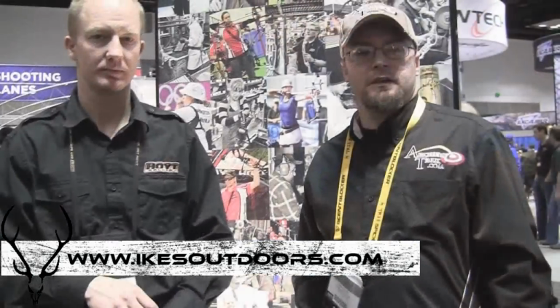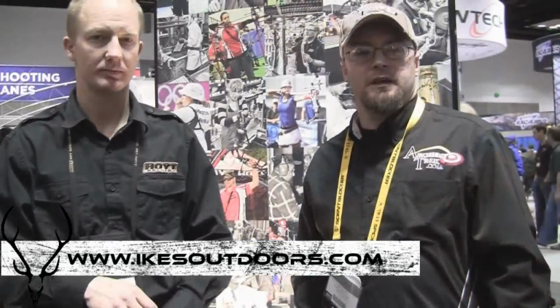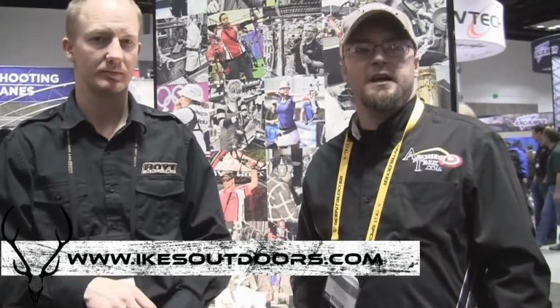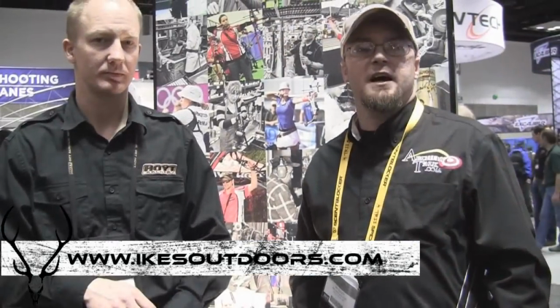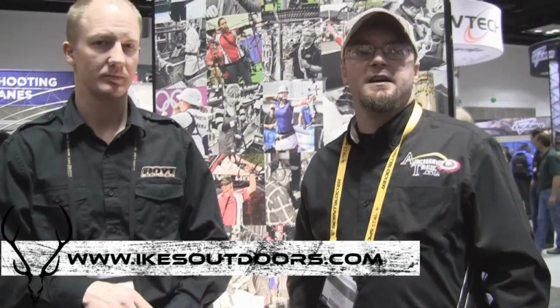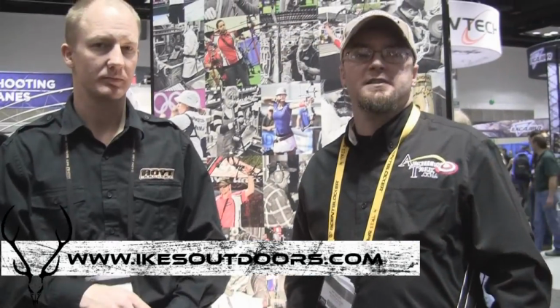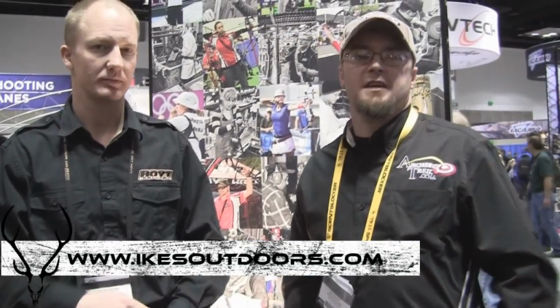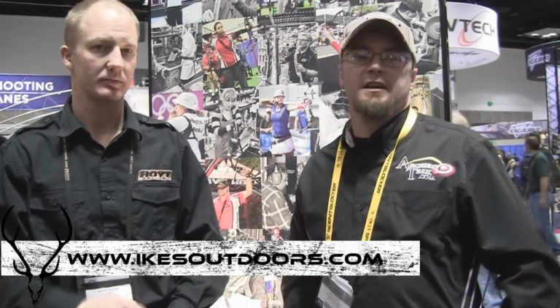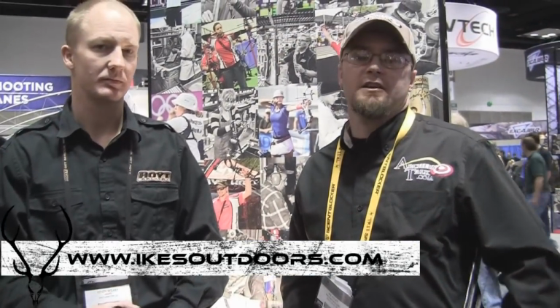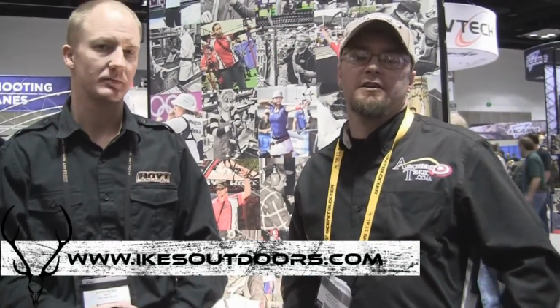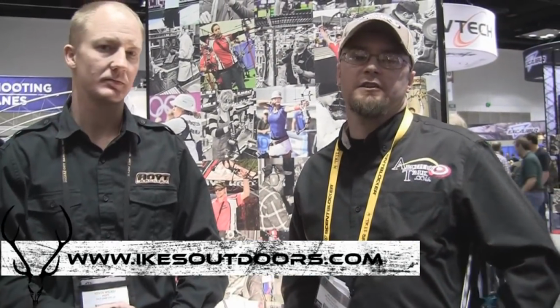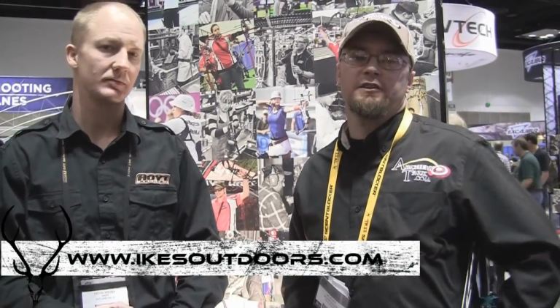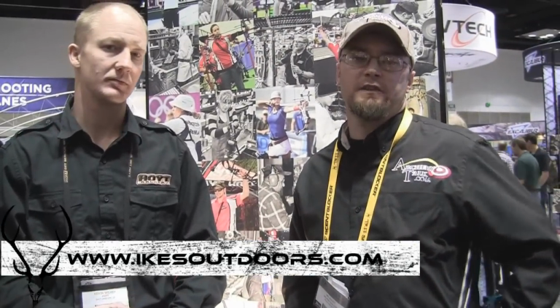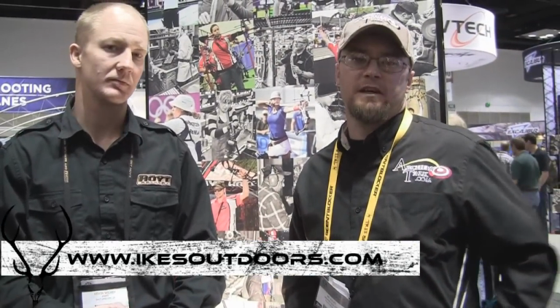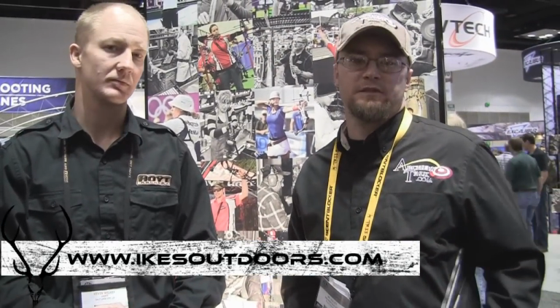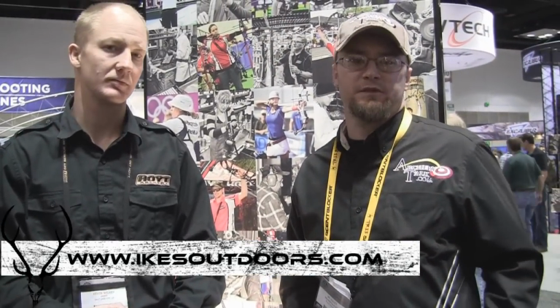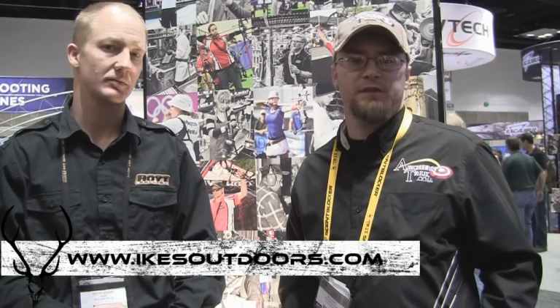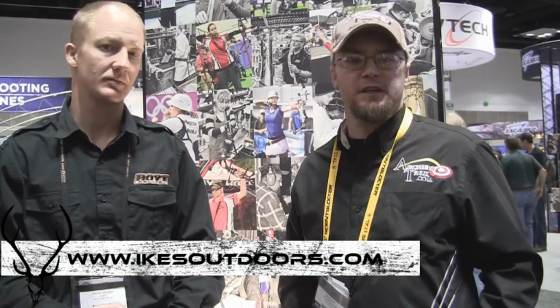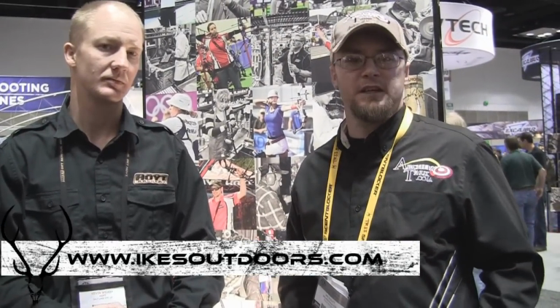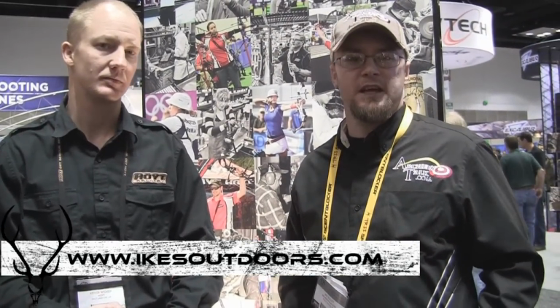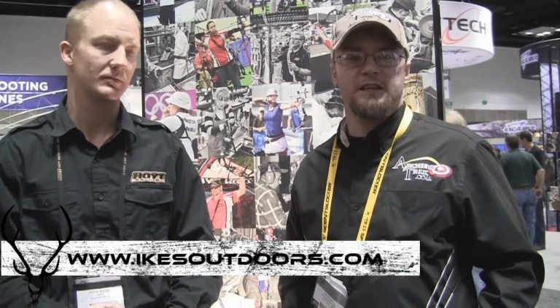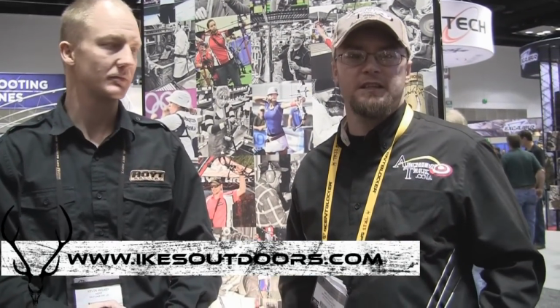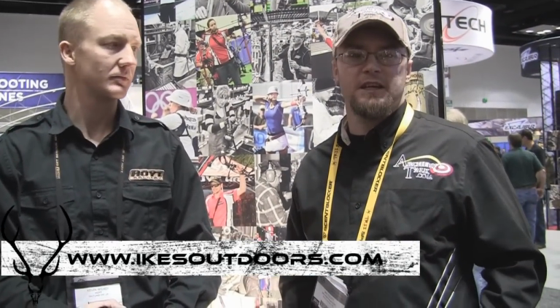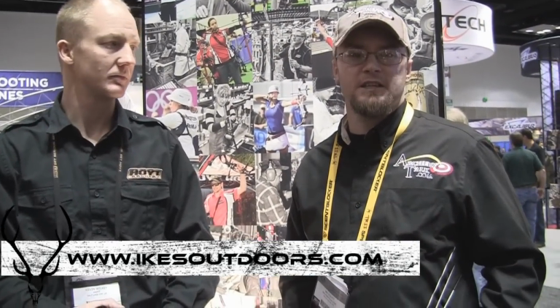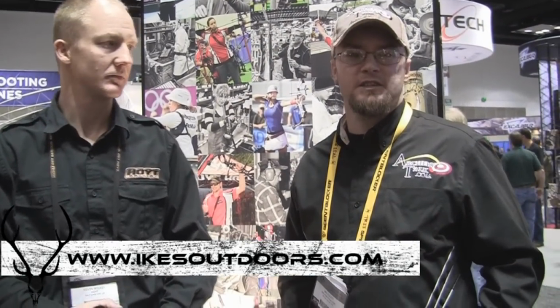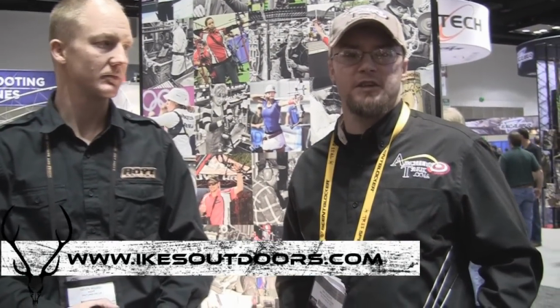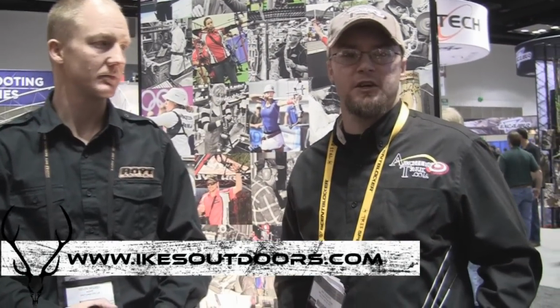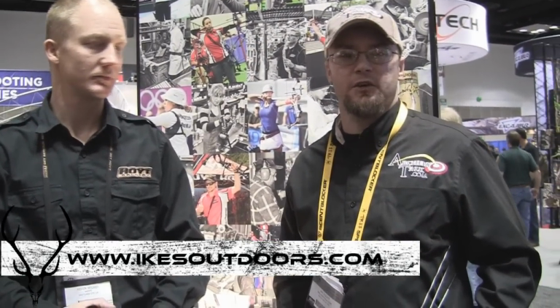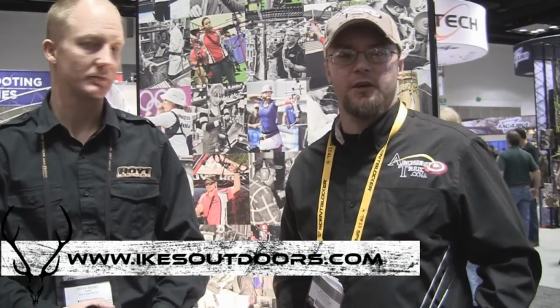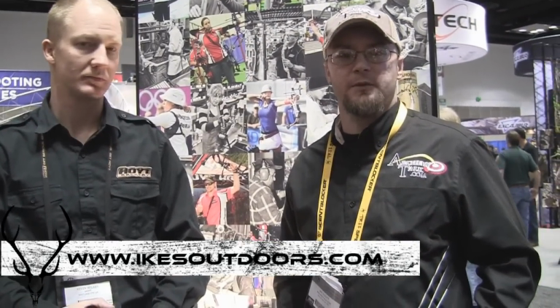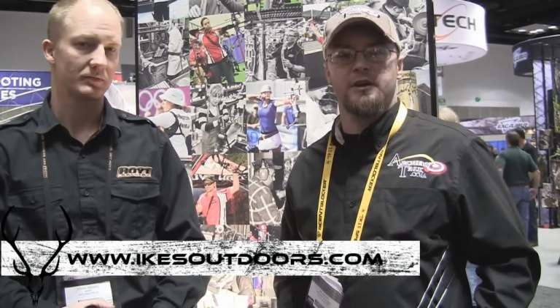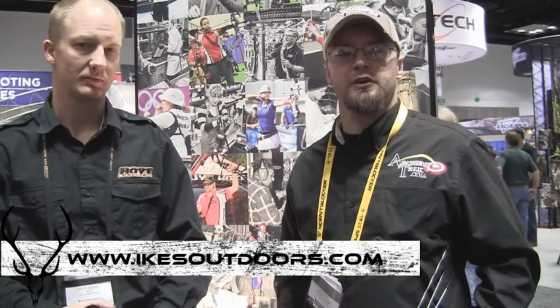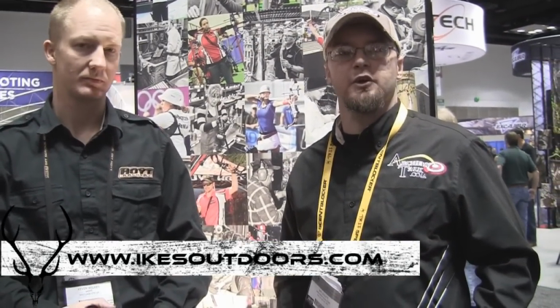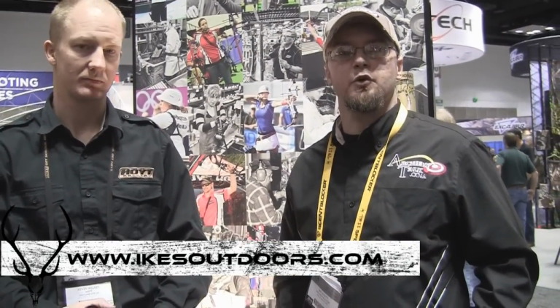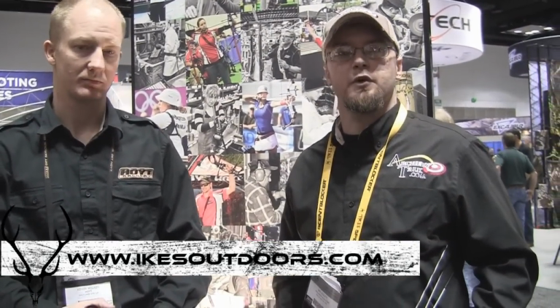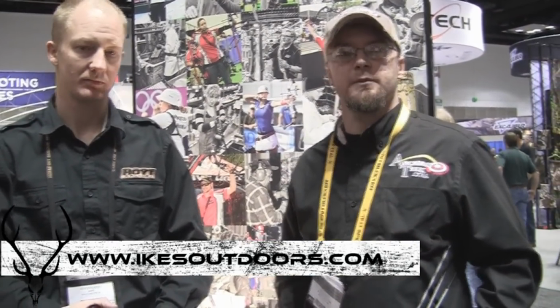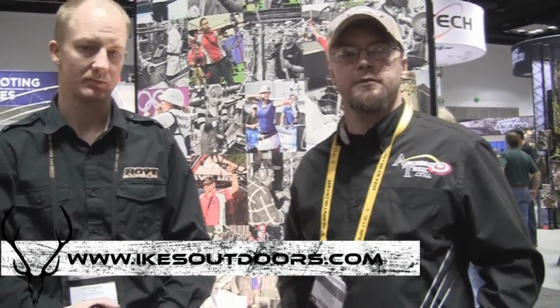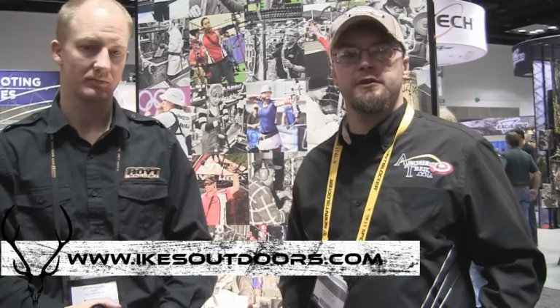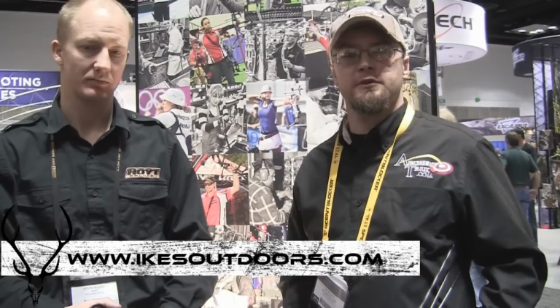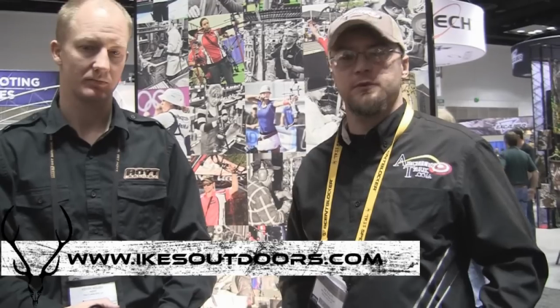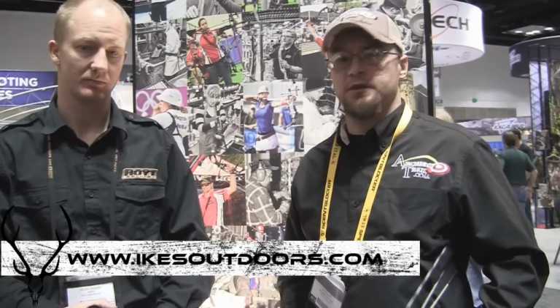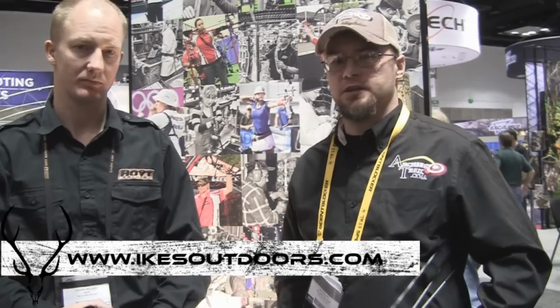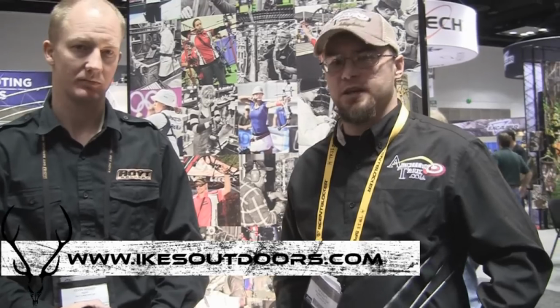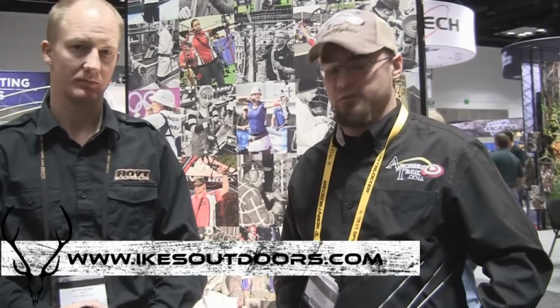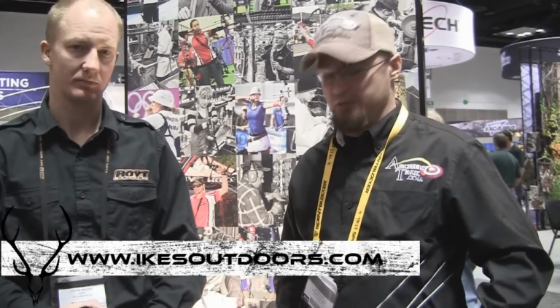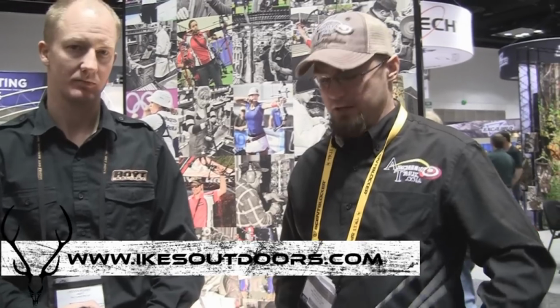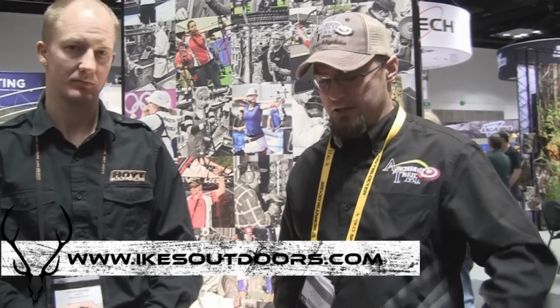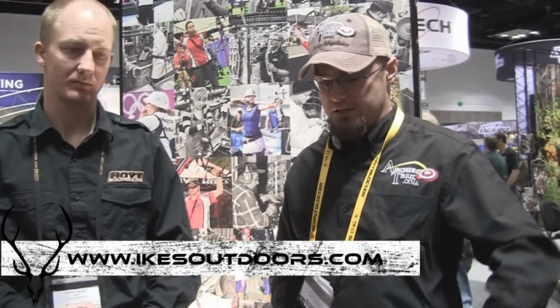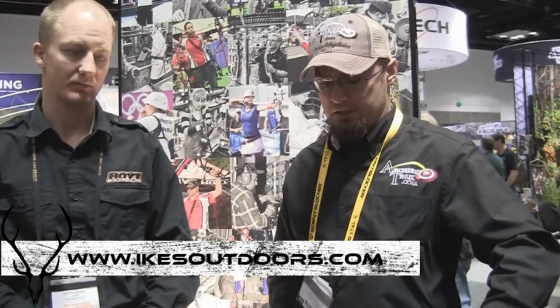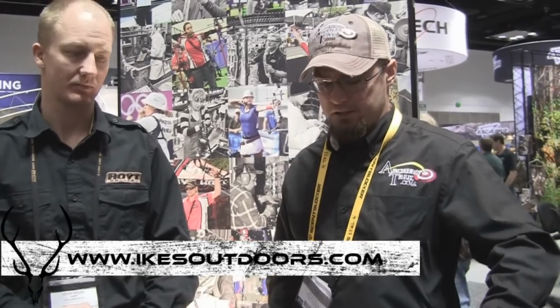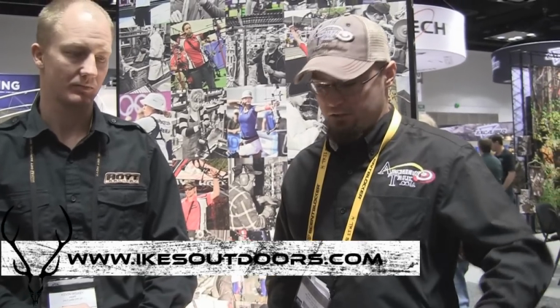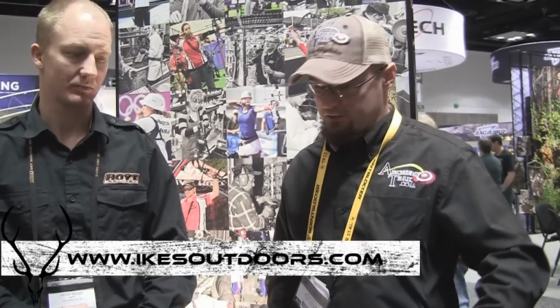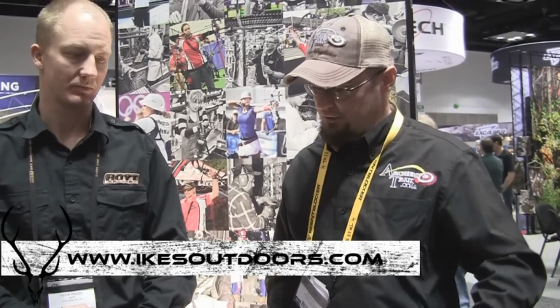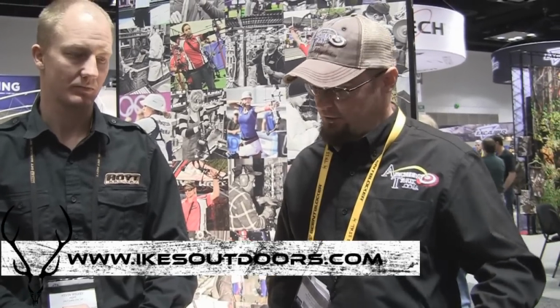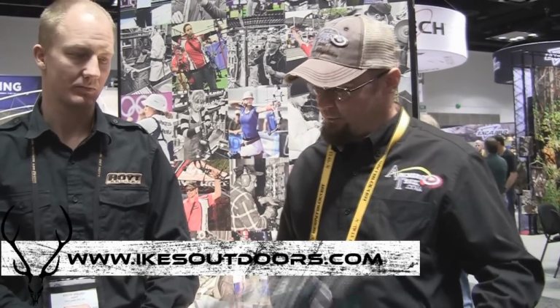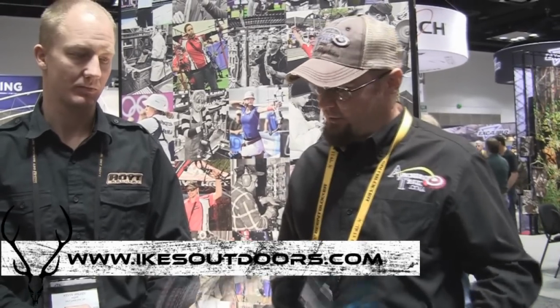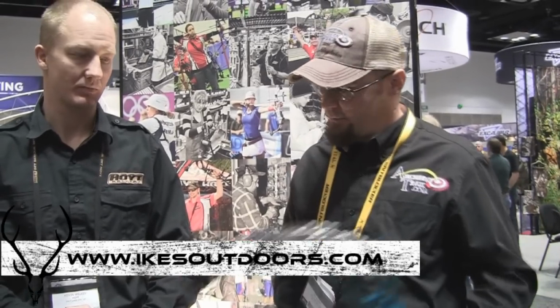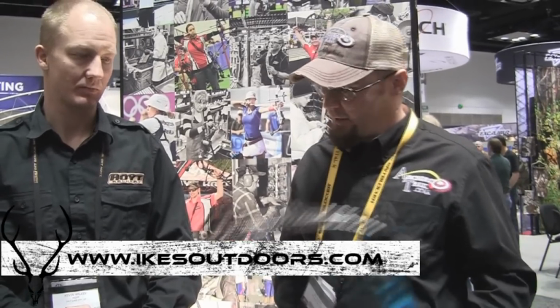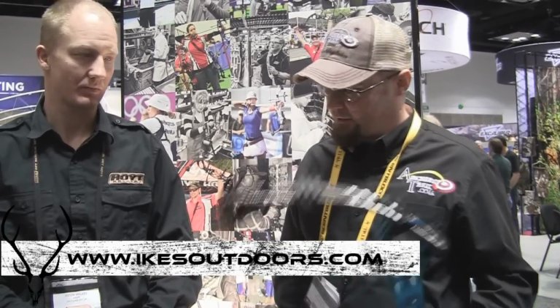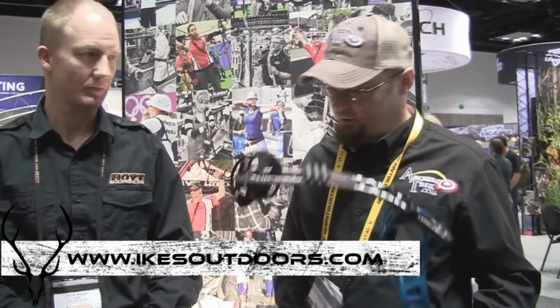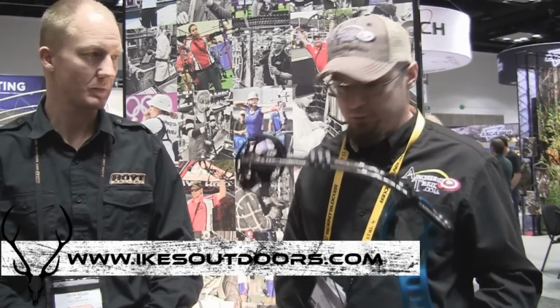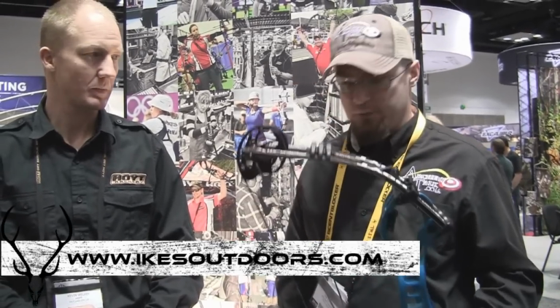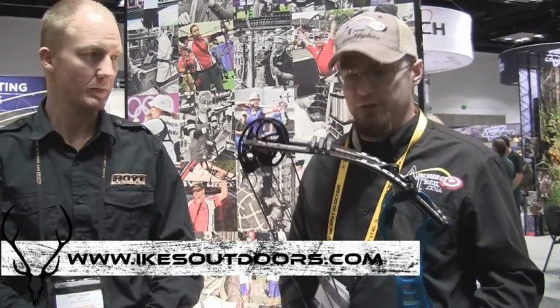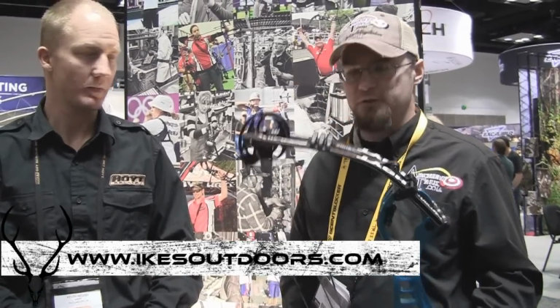Hey guys, Ike here. We're at the 2015 ATA Show. I'm here in the Hoyt Boots with Kevin, and he's going to tell us a little bit about the new bow.